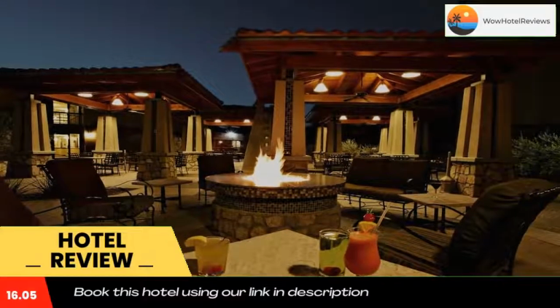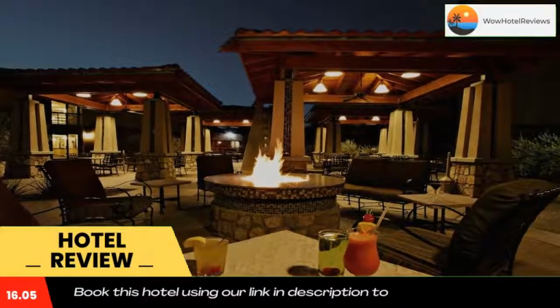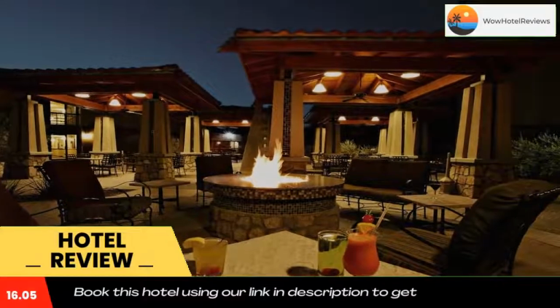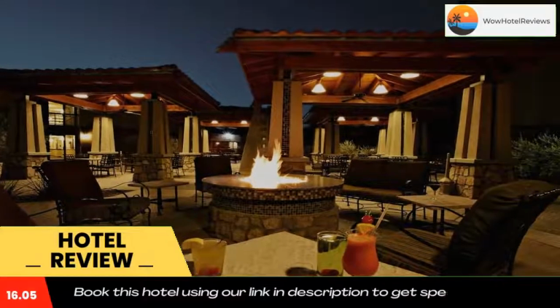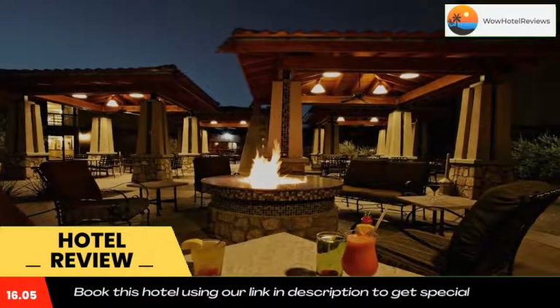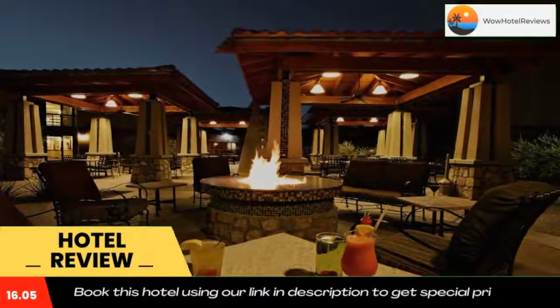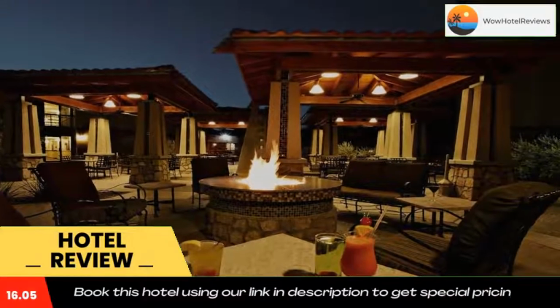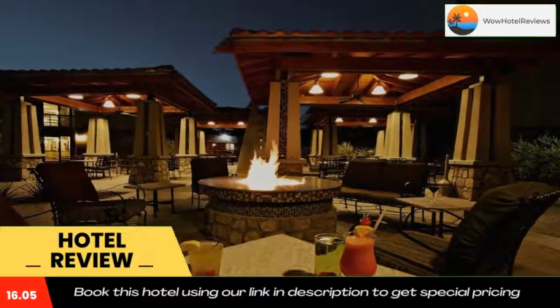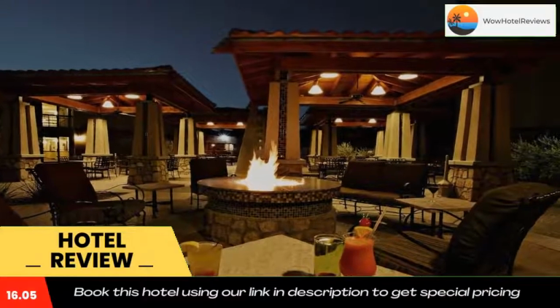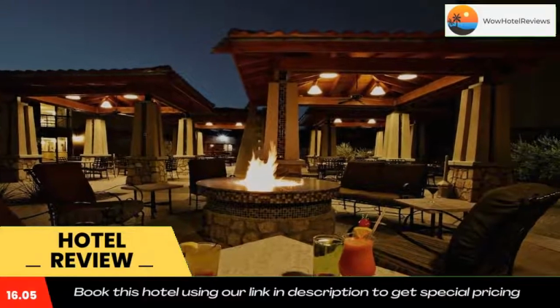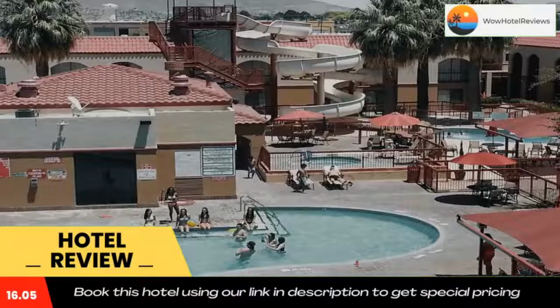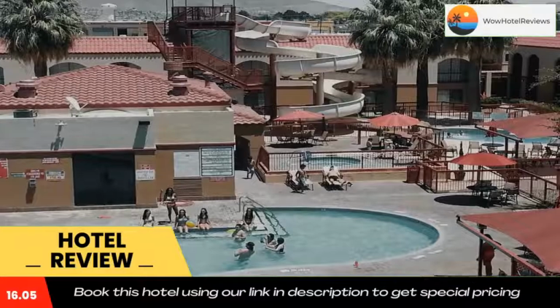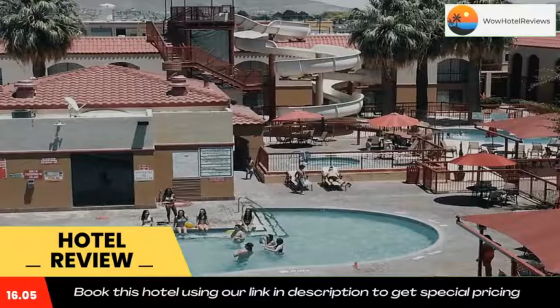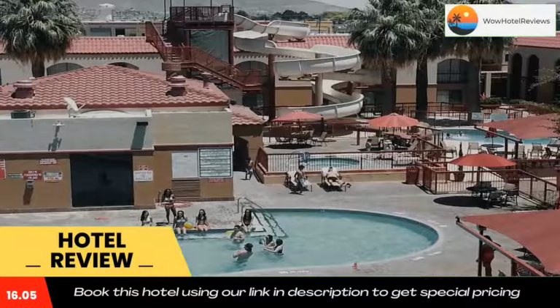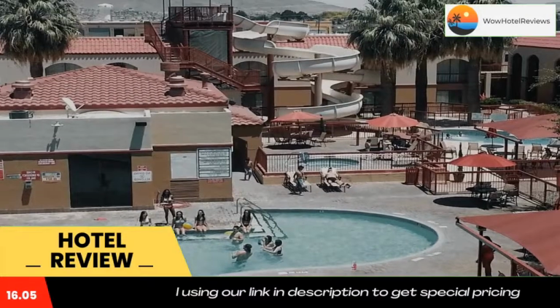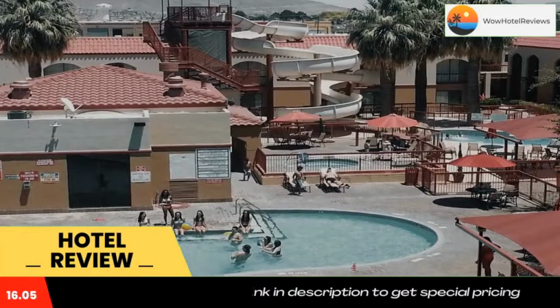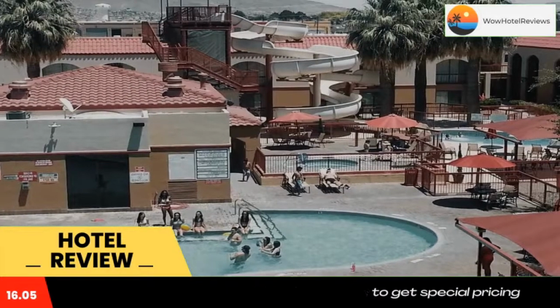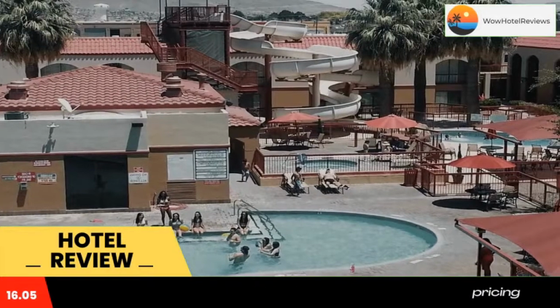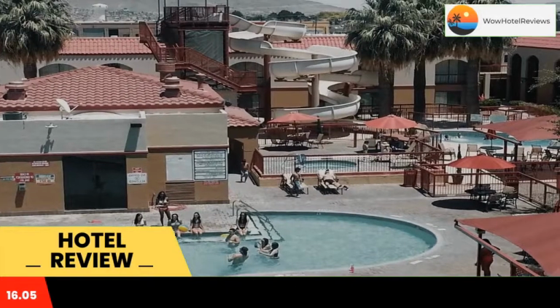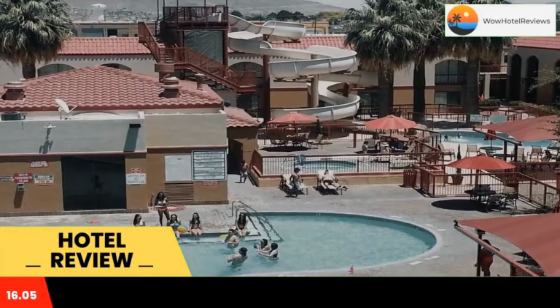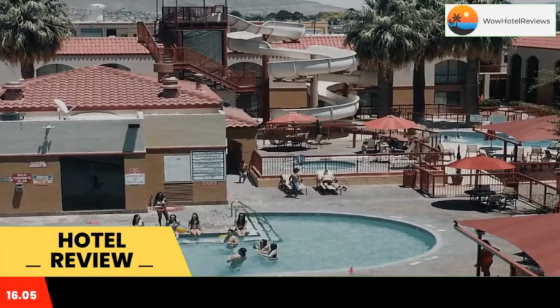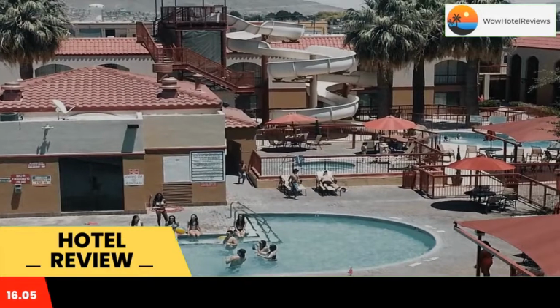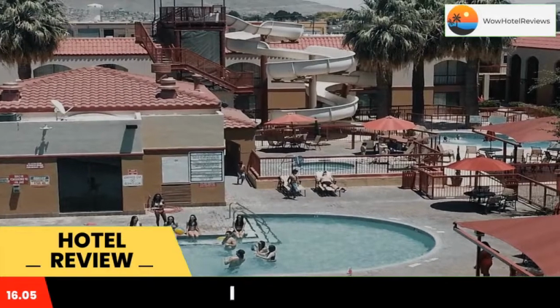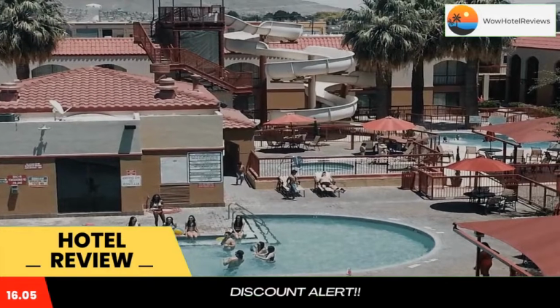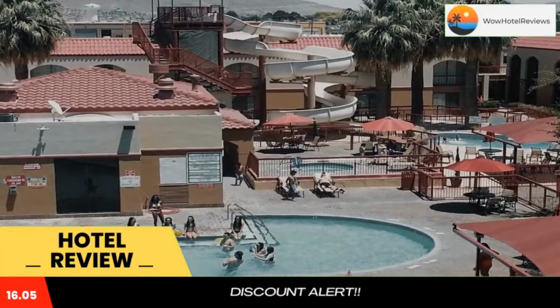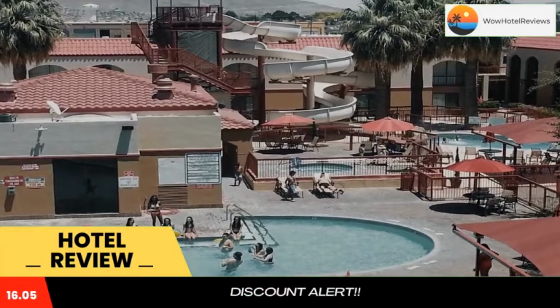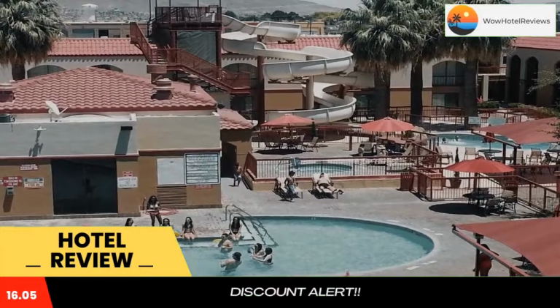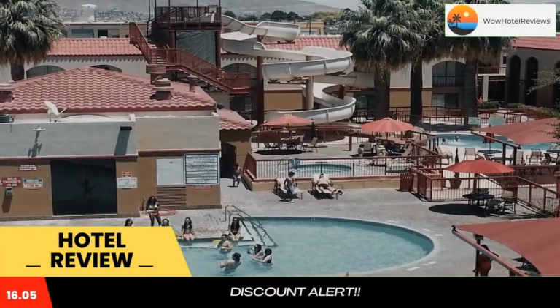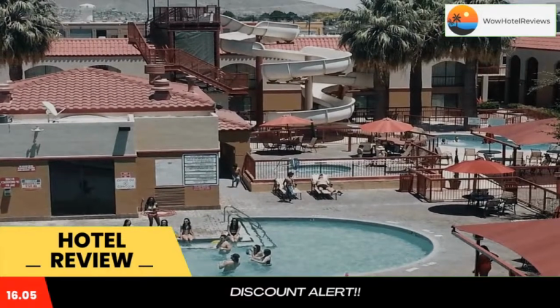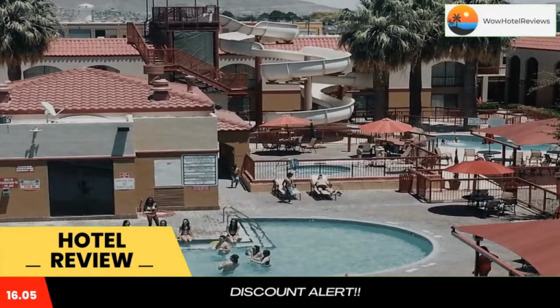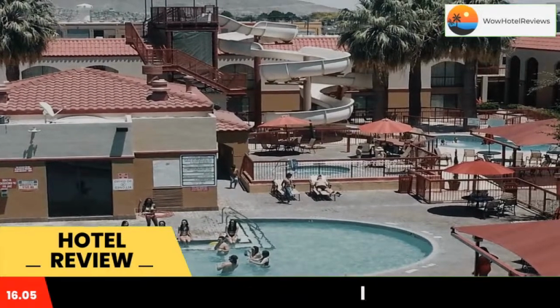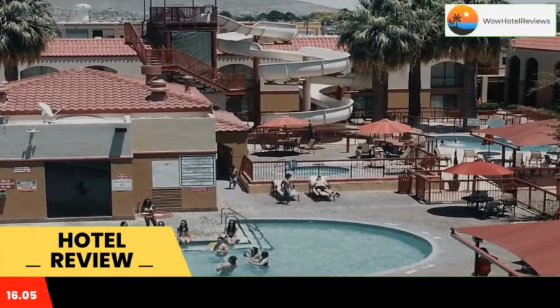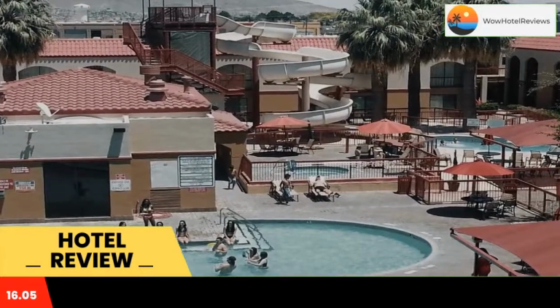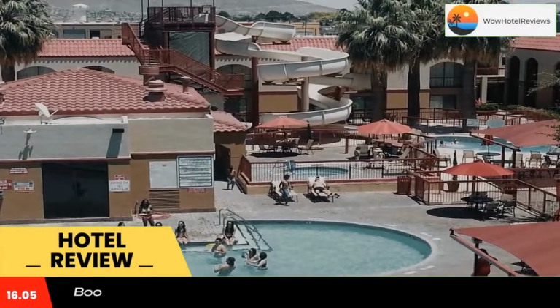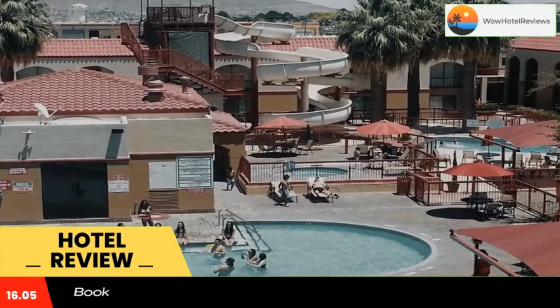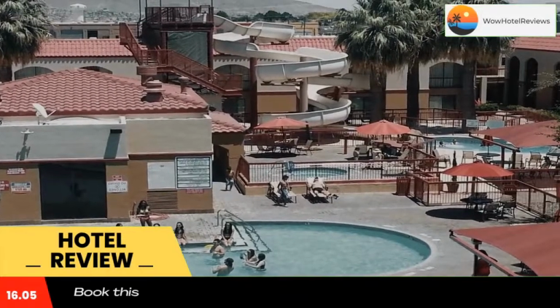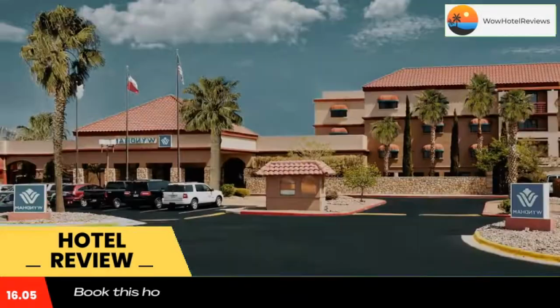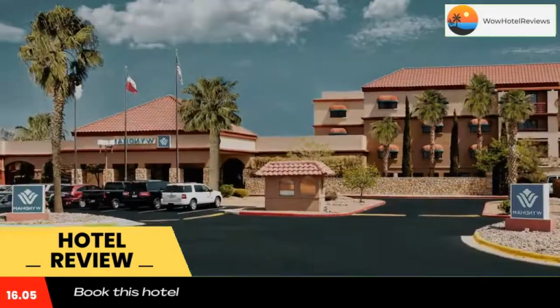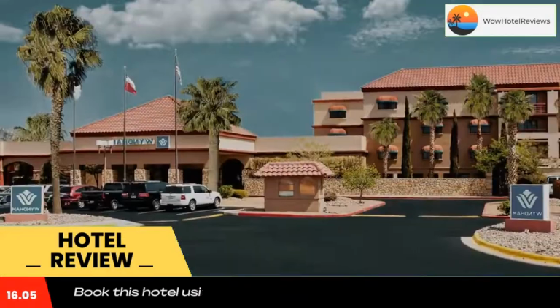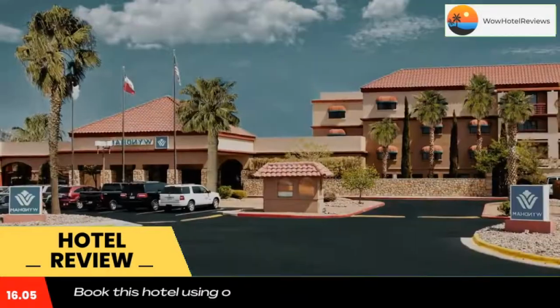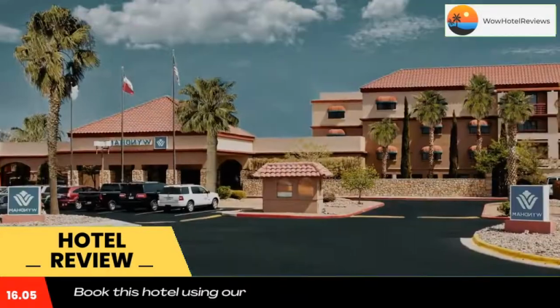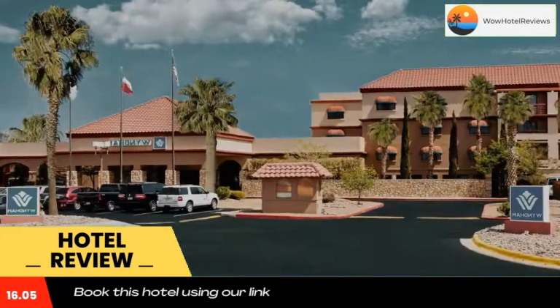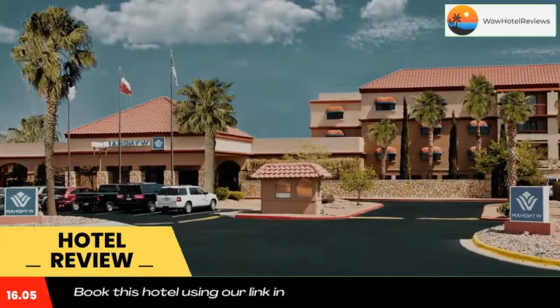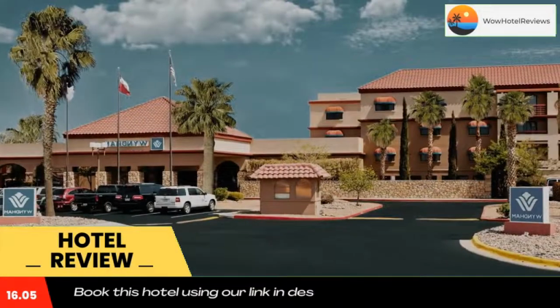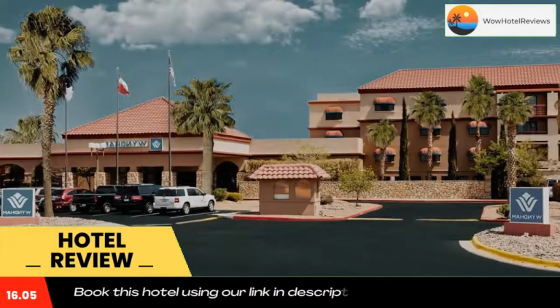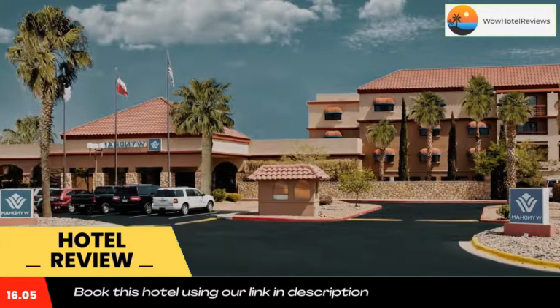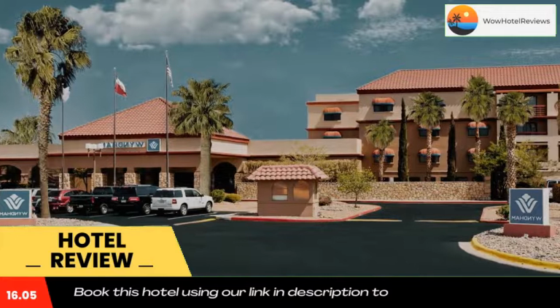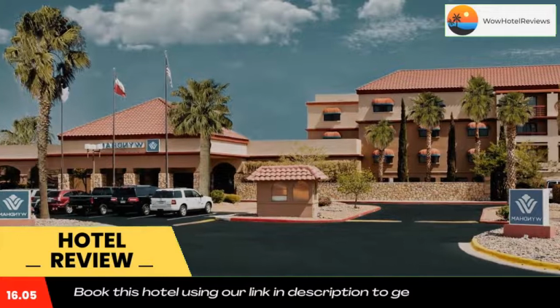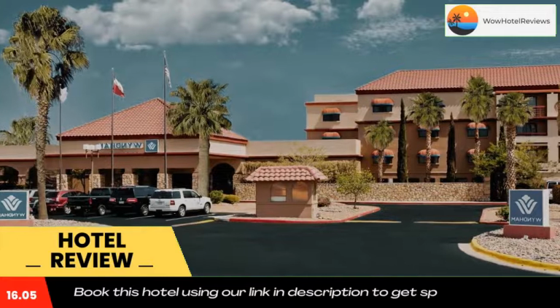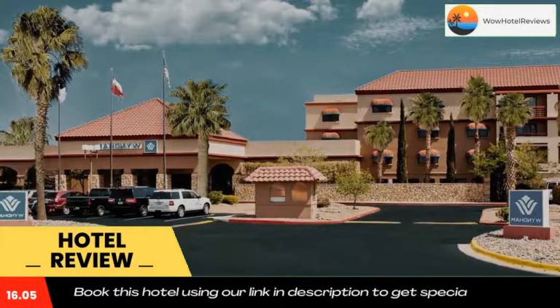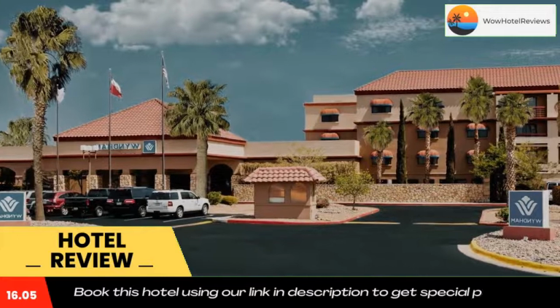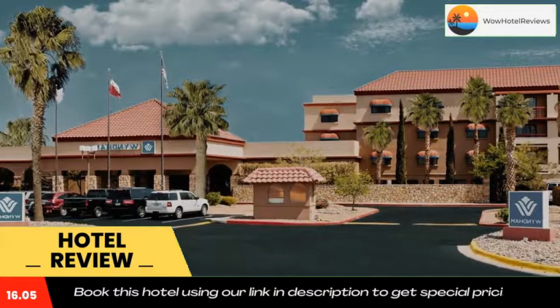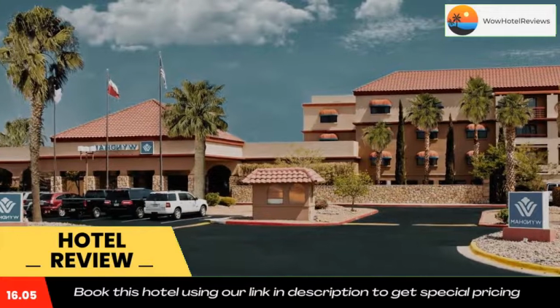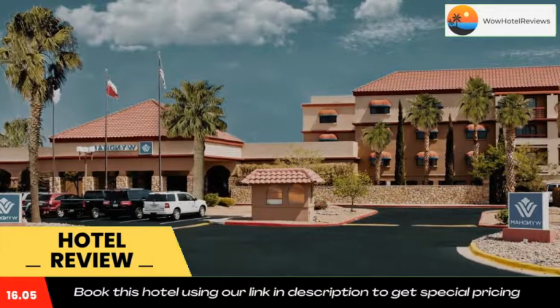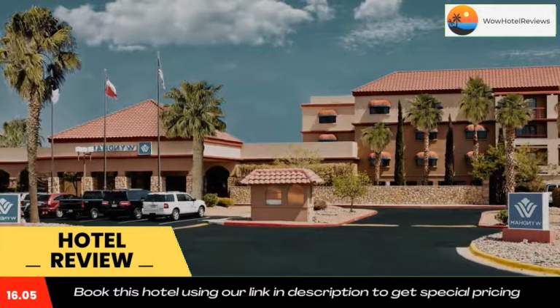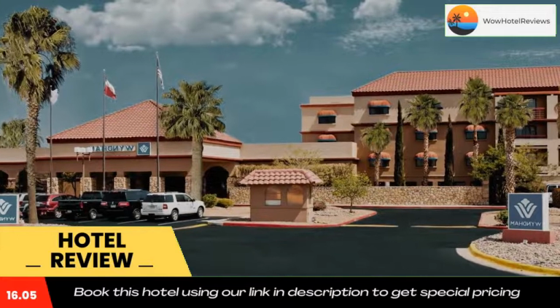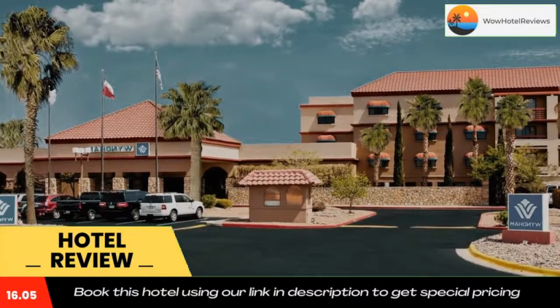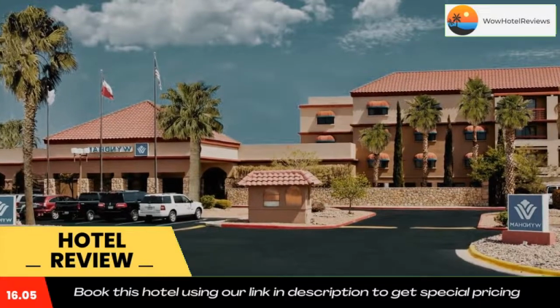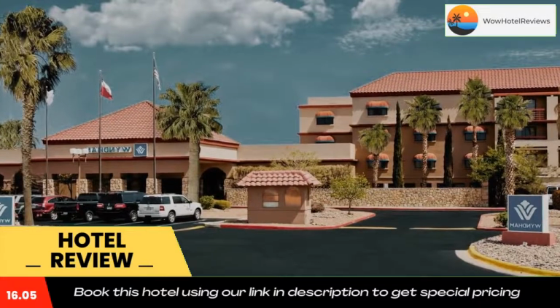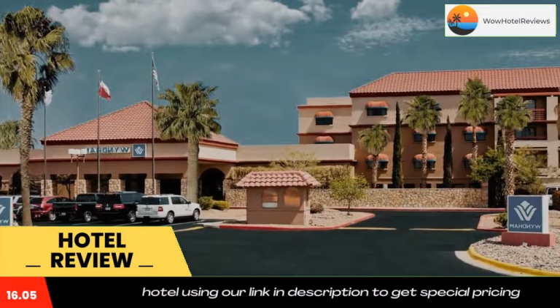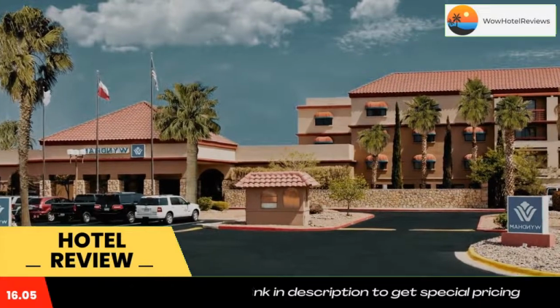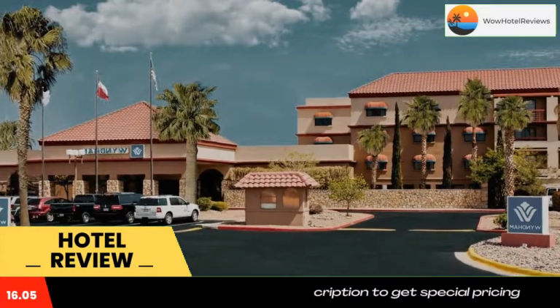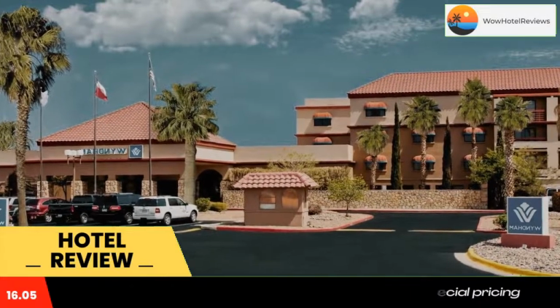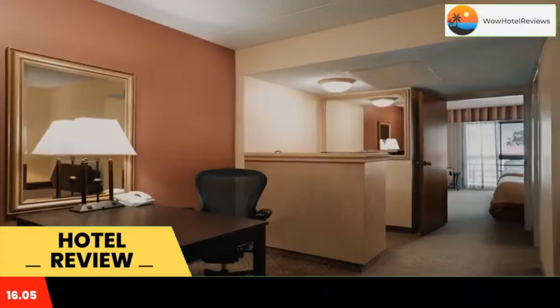Rooms are furnished with a work desk, microwave, and refrigerator. Guests can work out in the fitness center, boasting full-length mirrors and a variety of cardio equipment. A business center is also available on site.